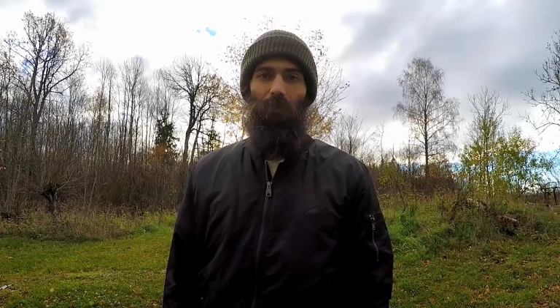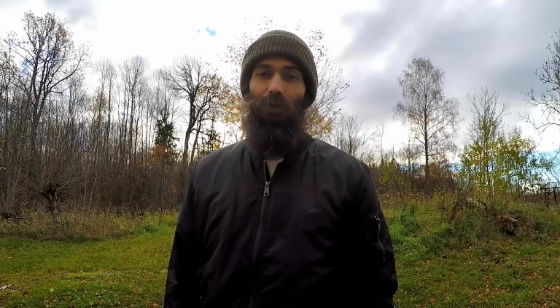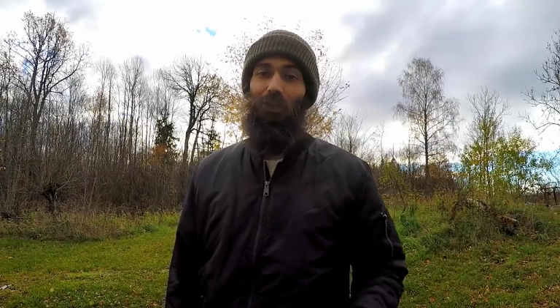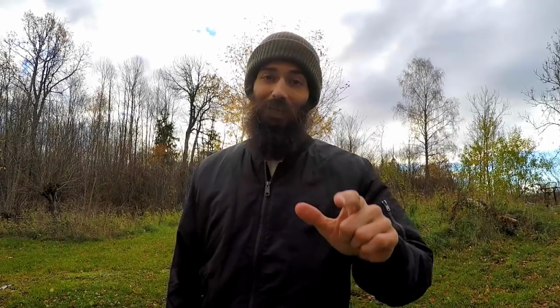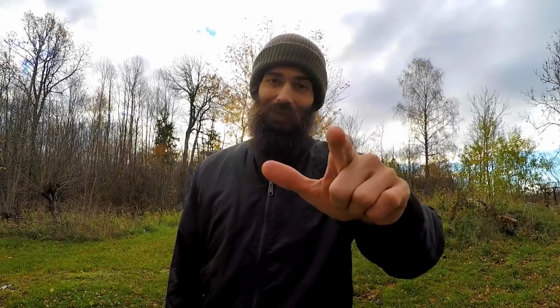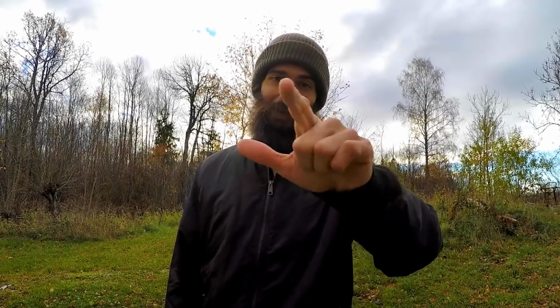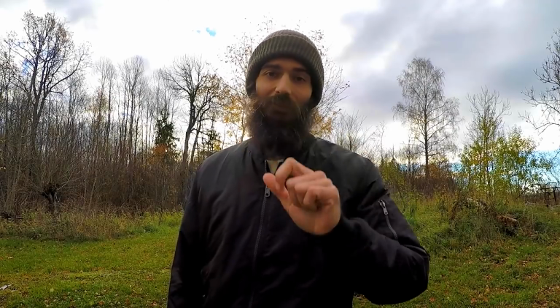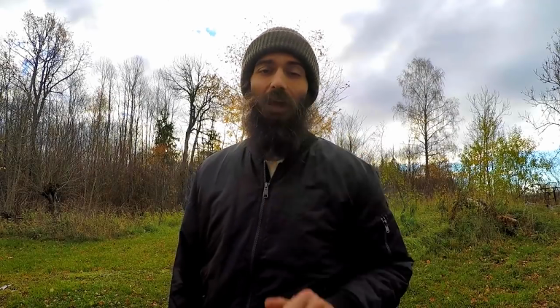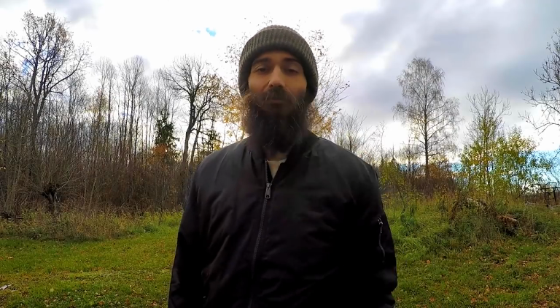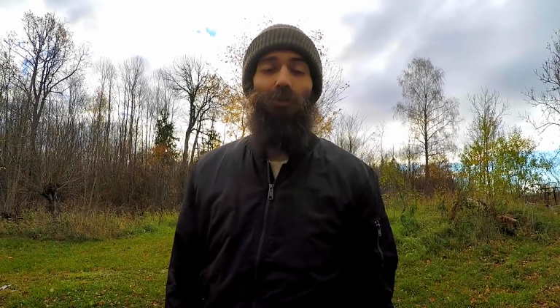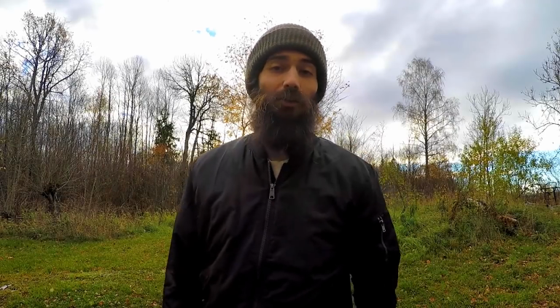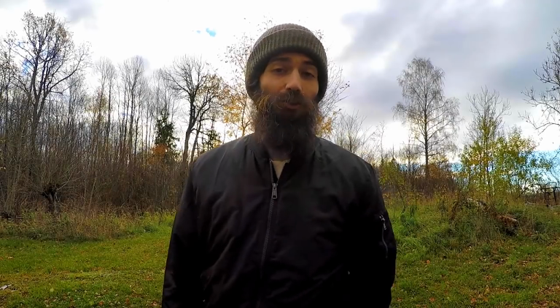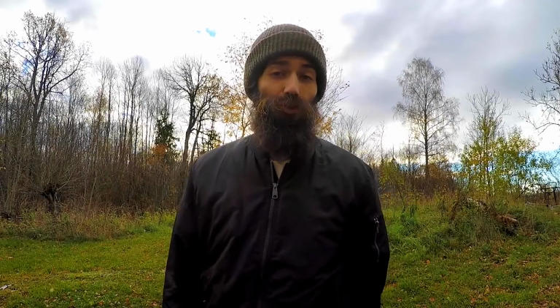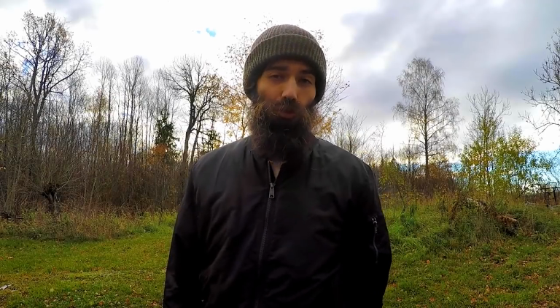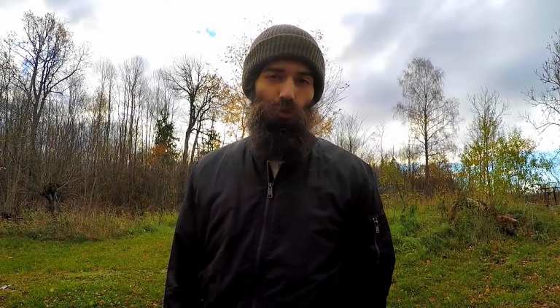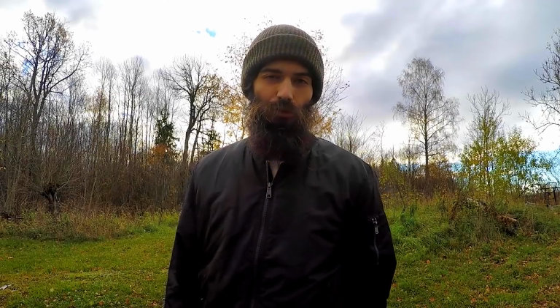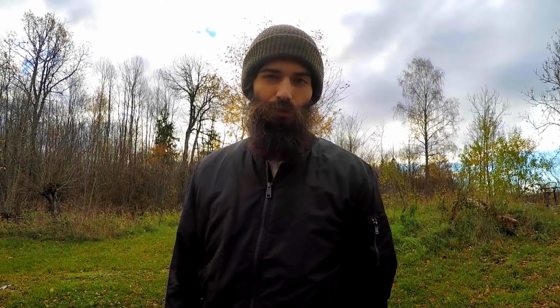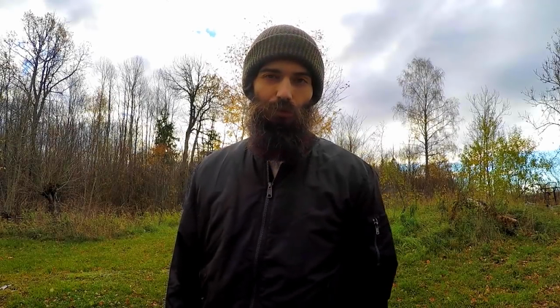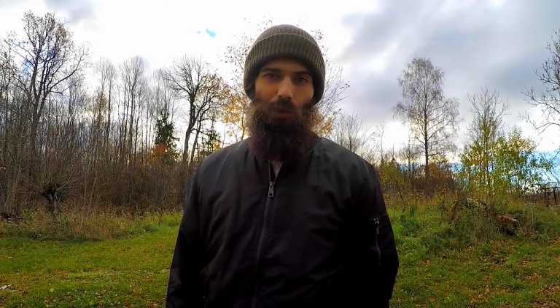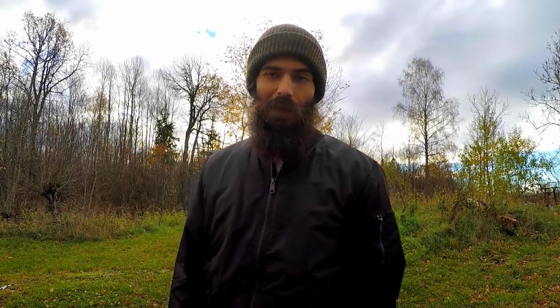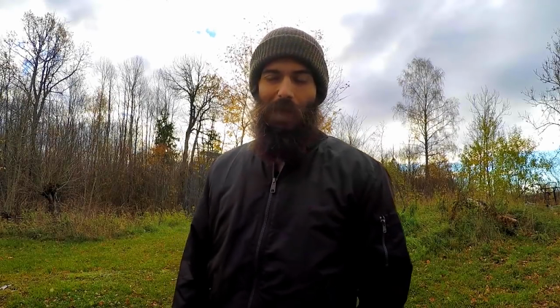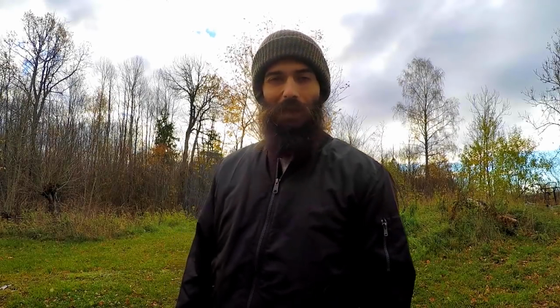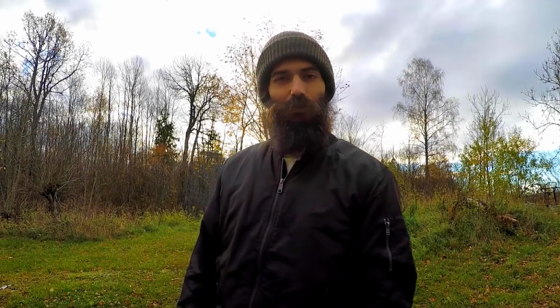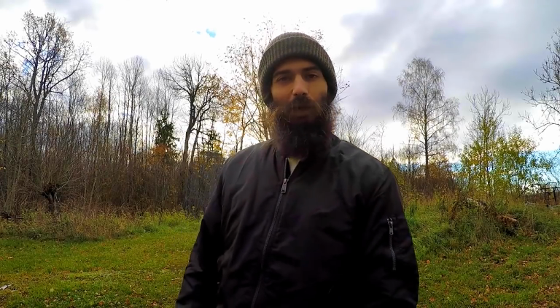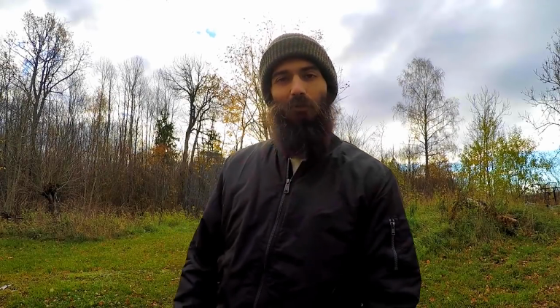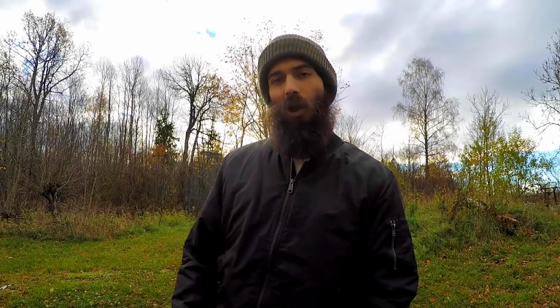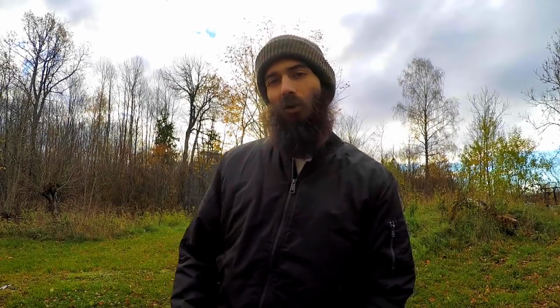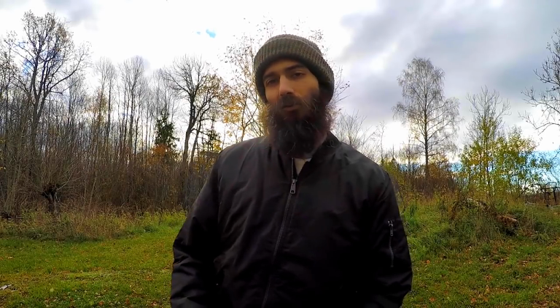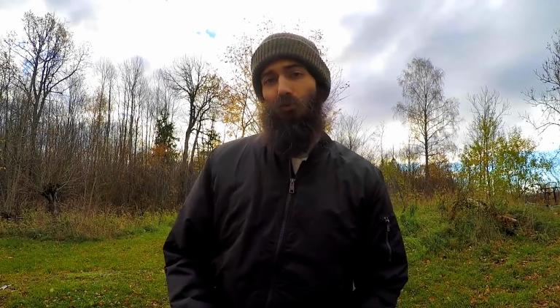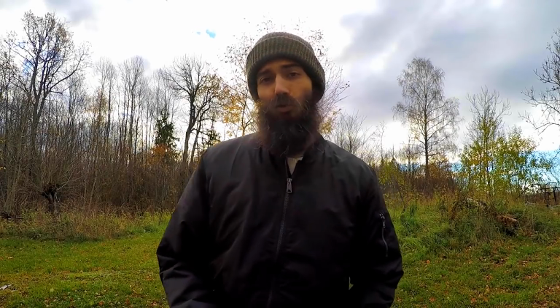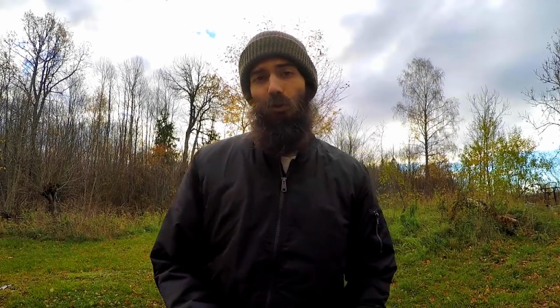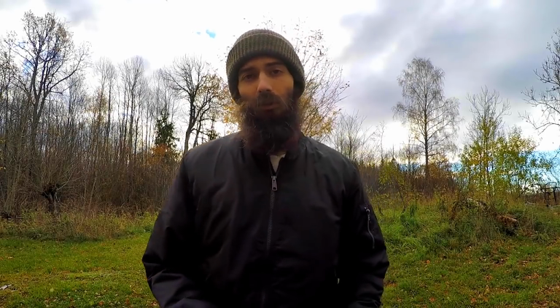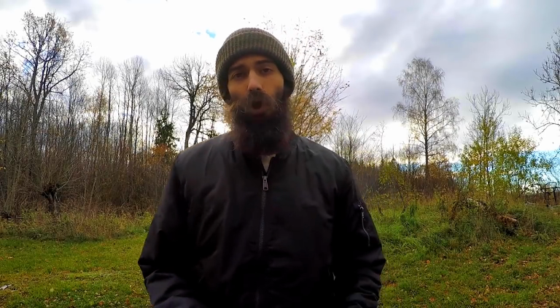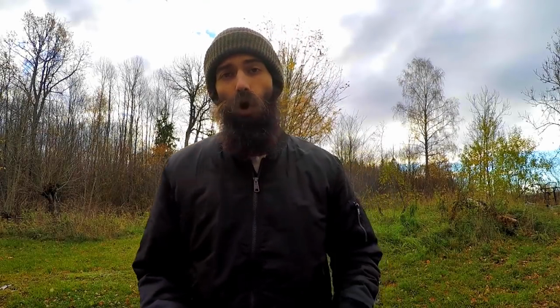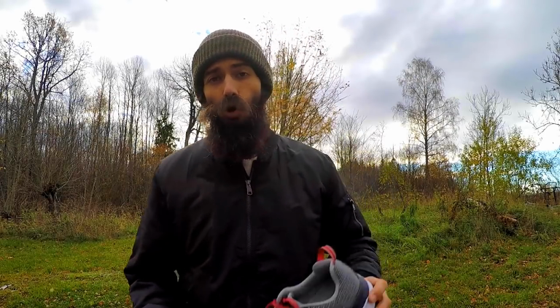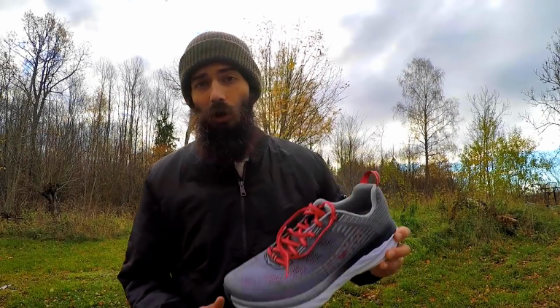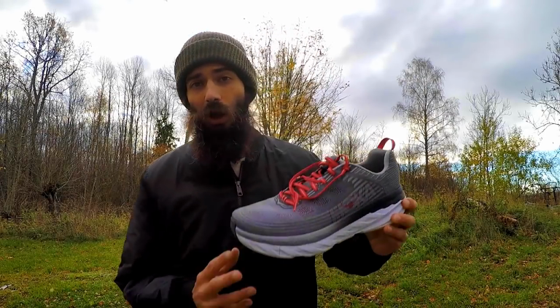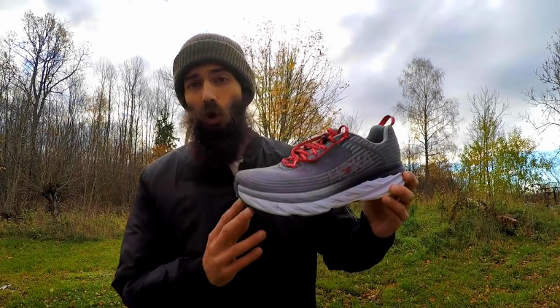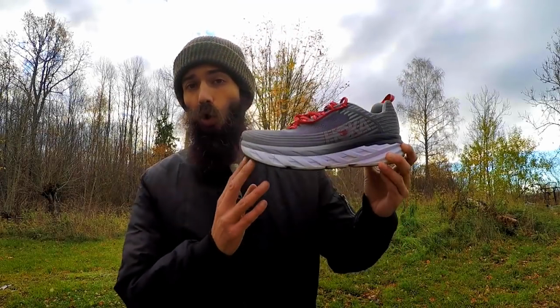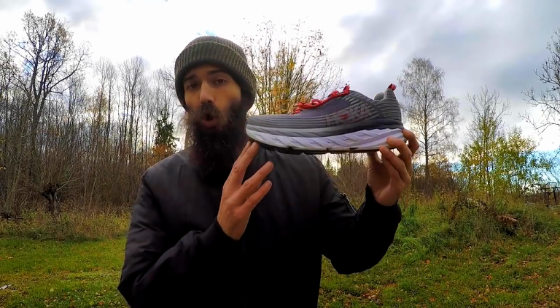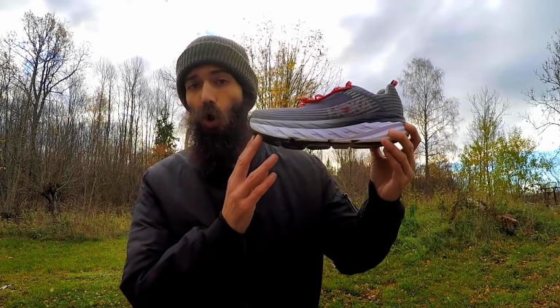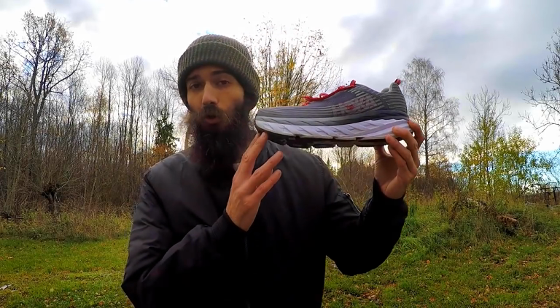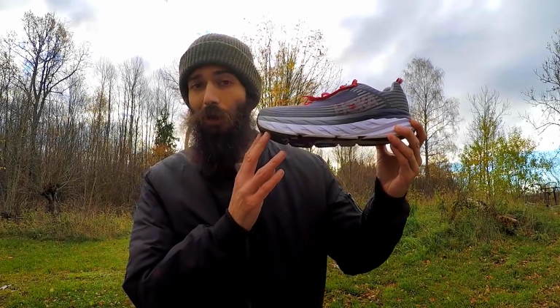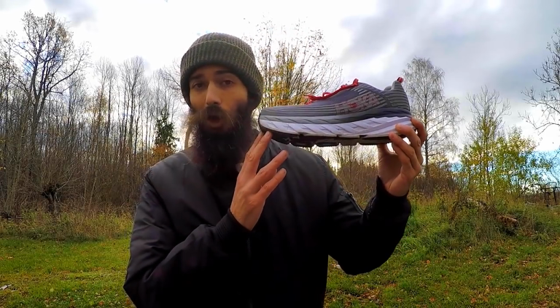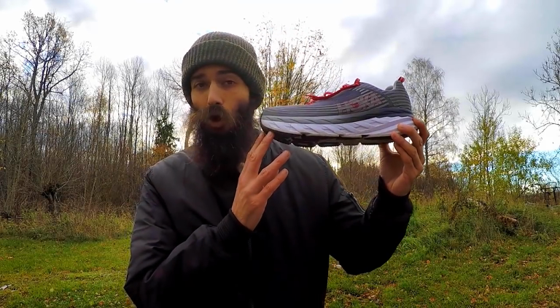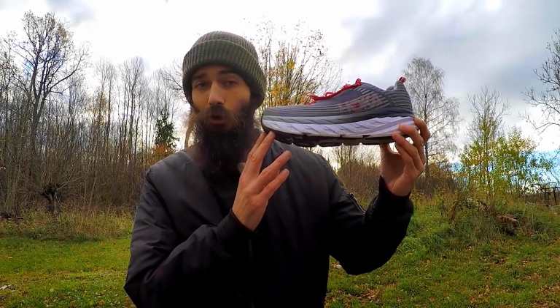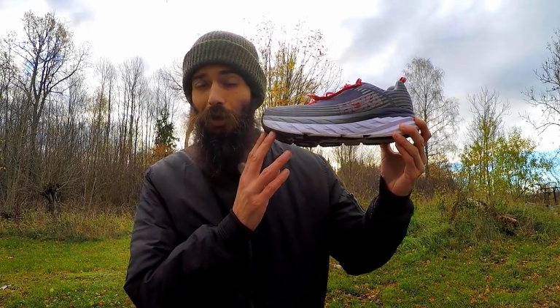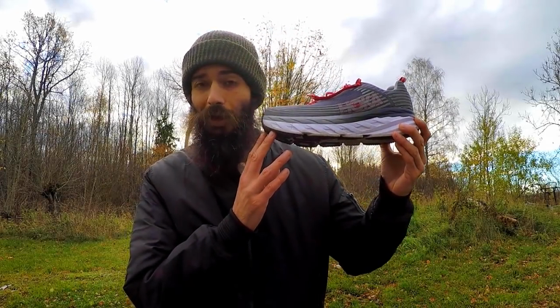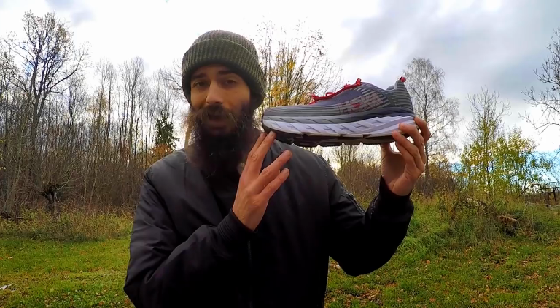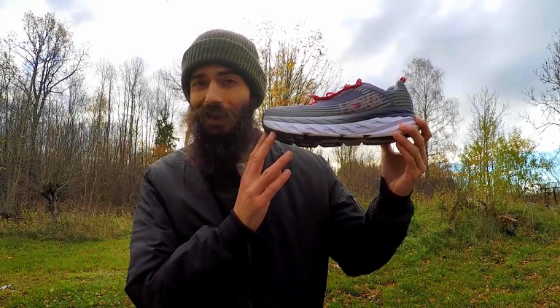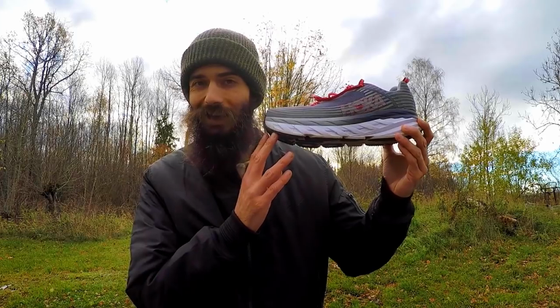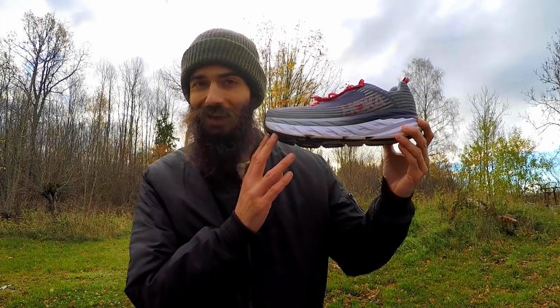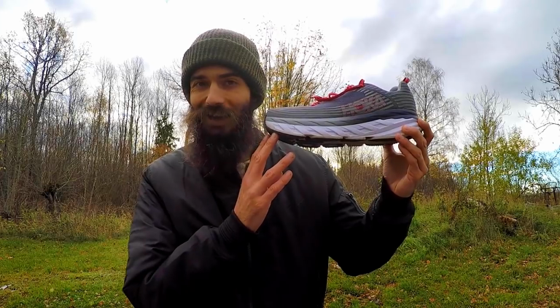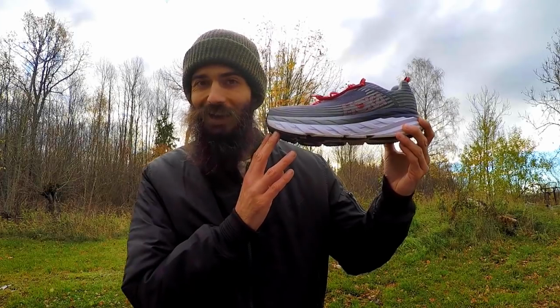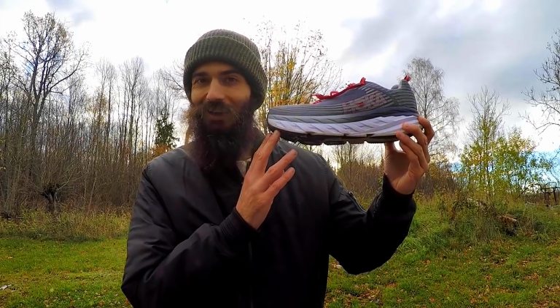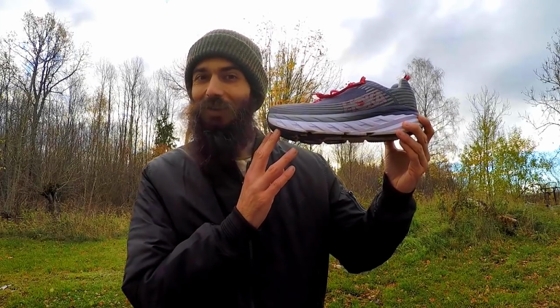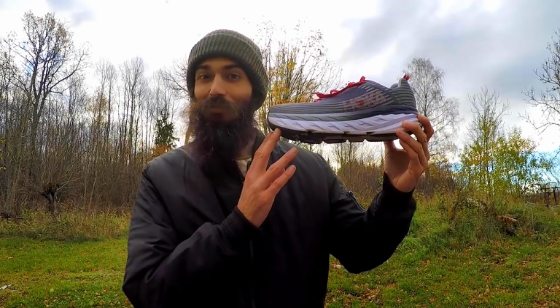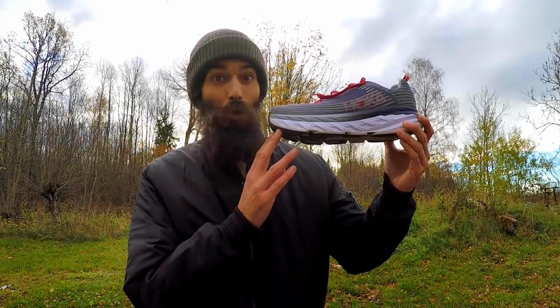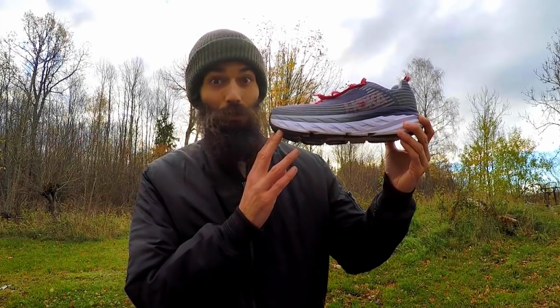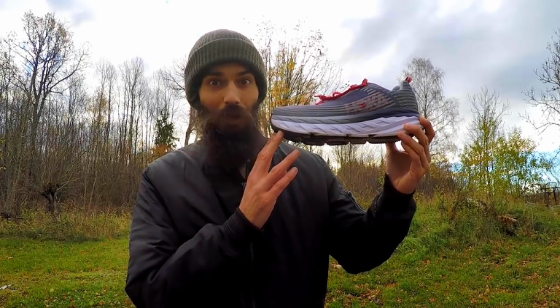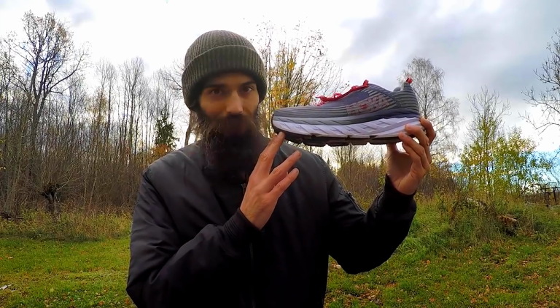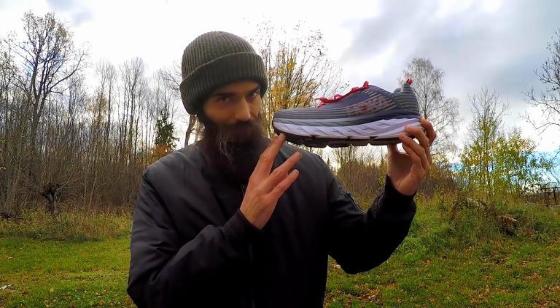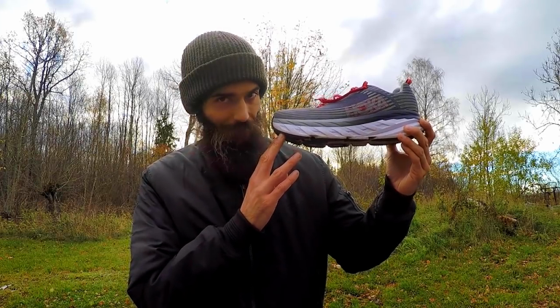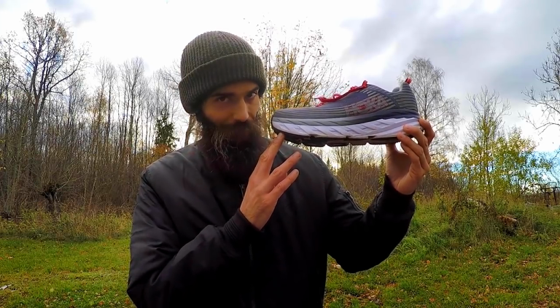Check it out. It's time for another shoe review and today we are reviewing the Hoka One One Bondi 6.